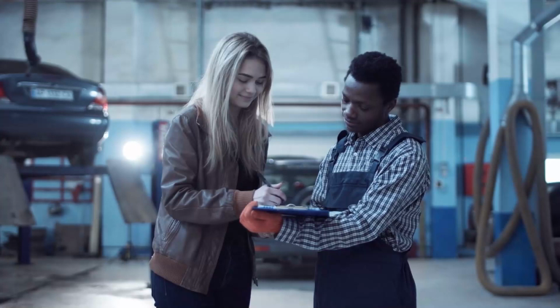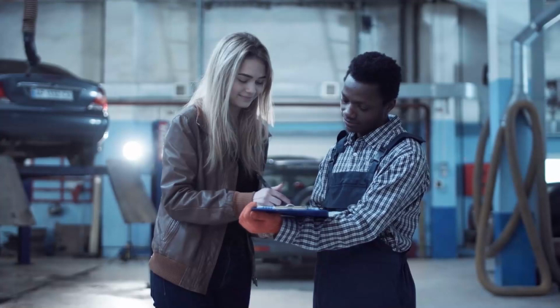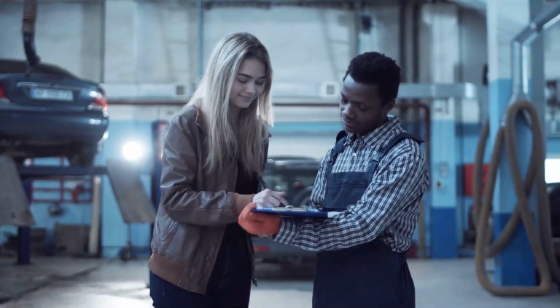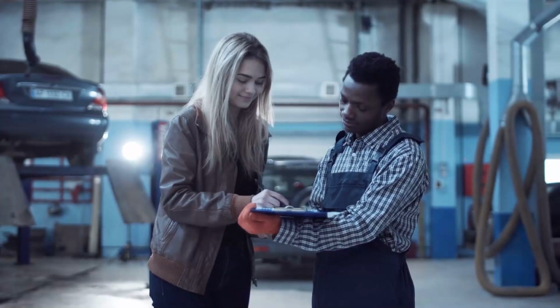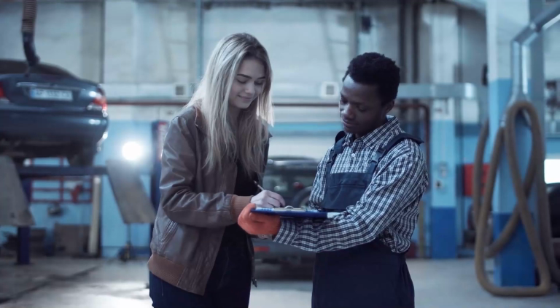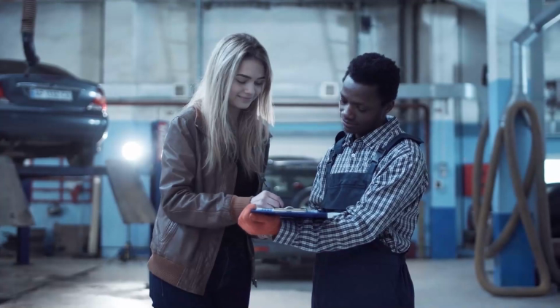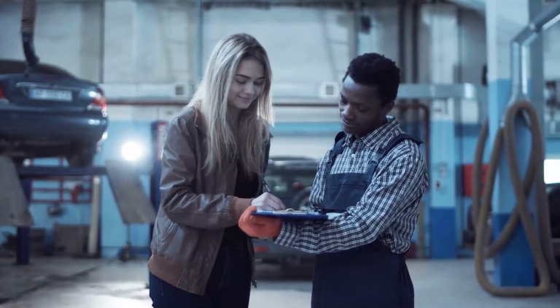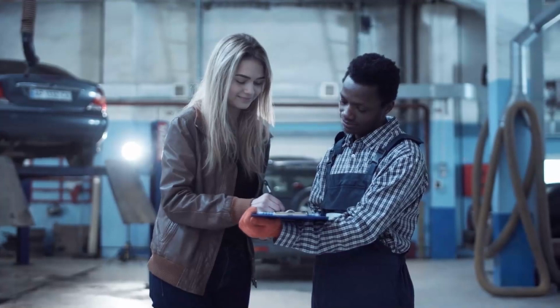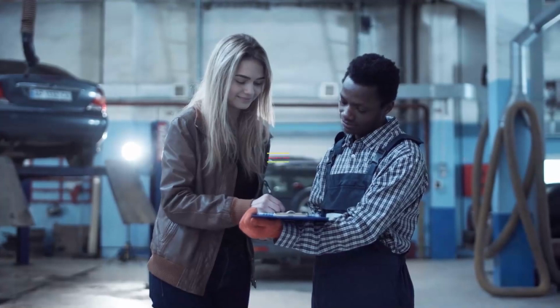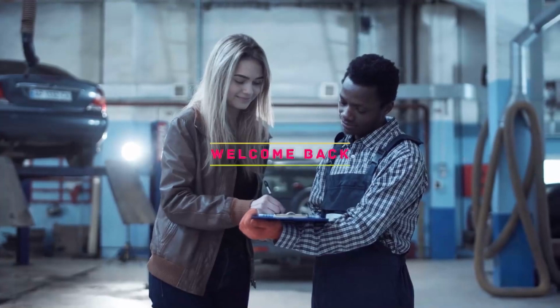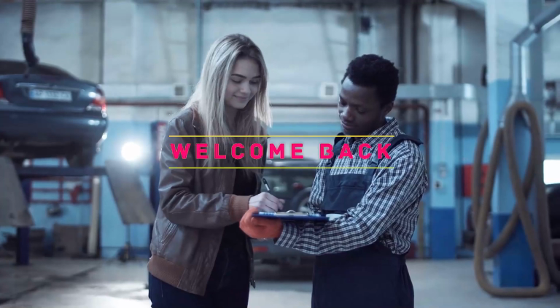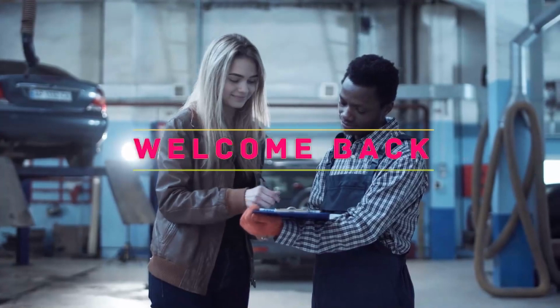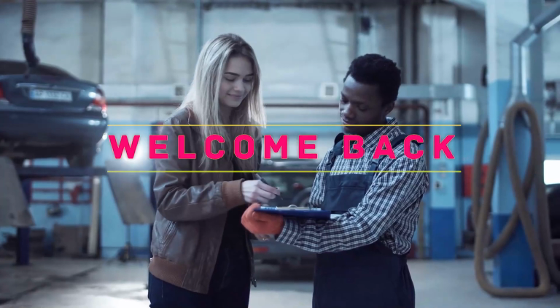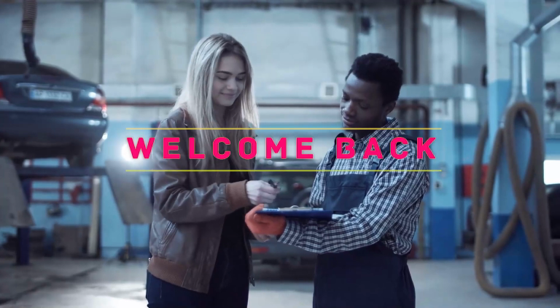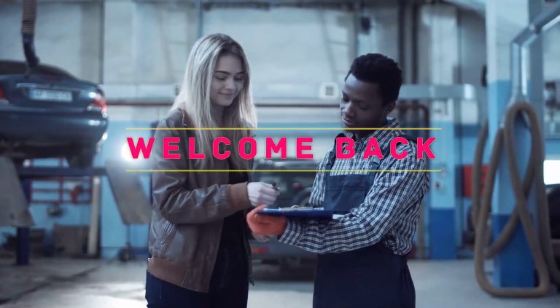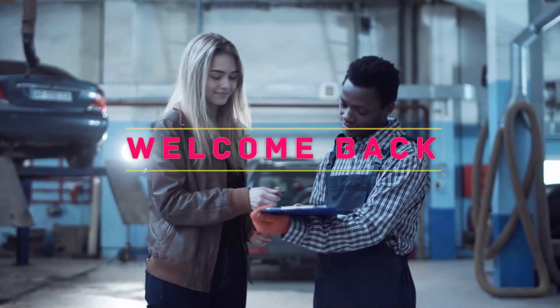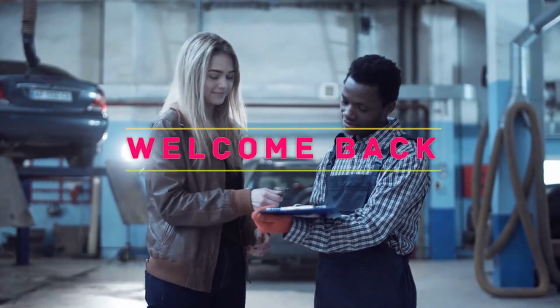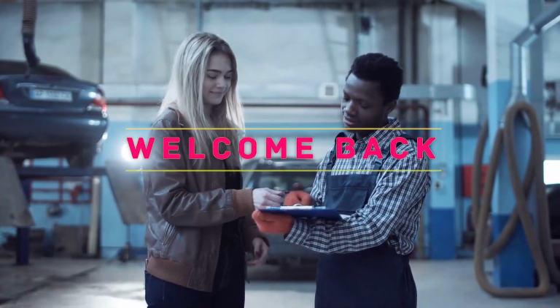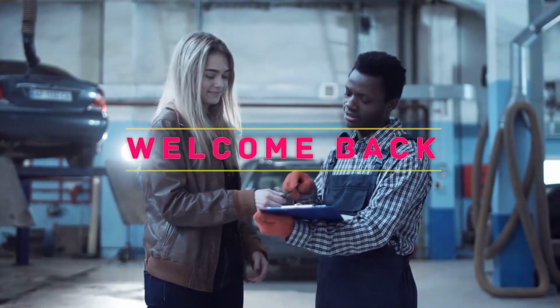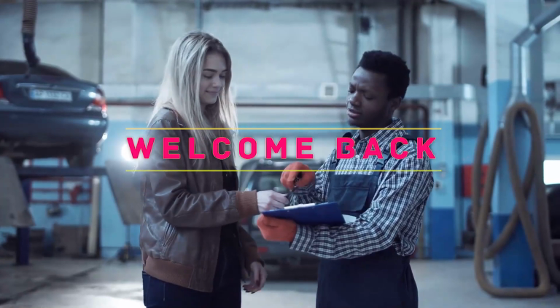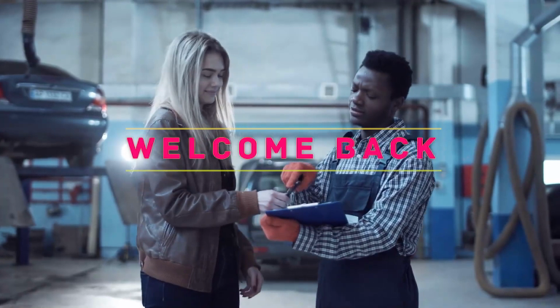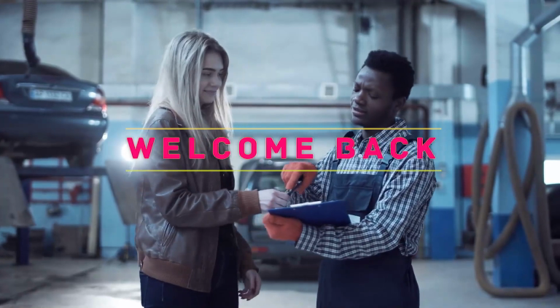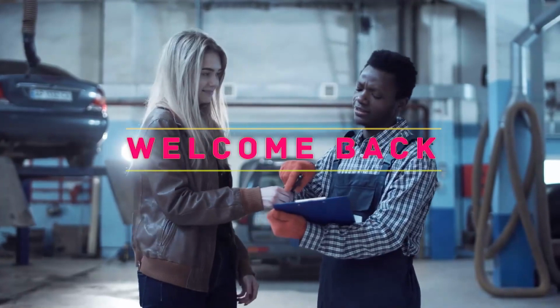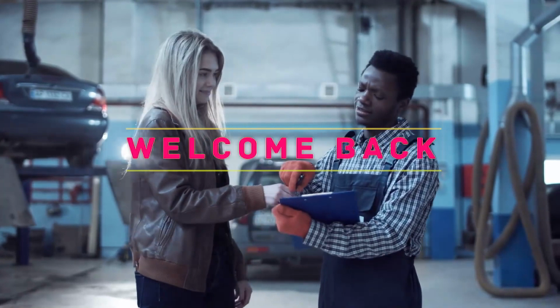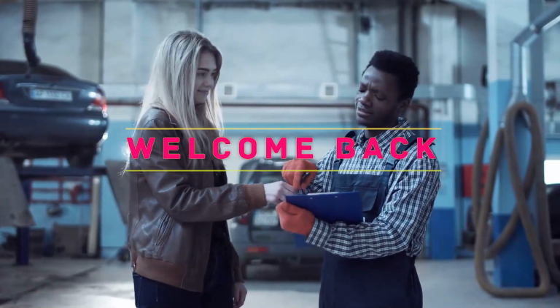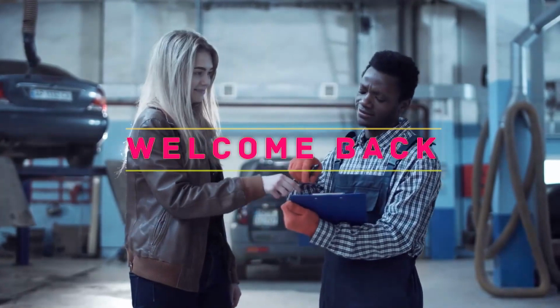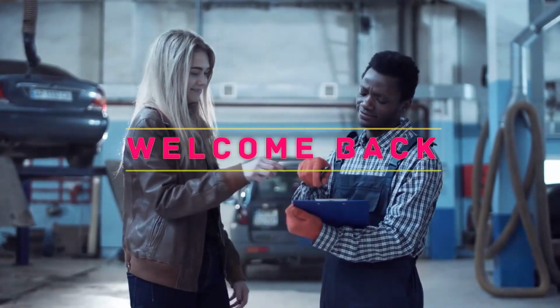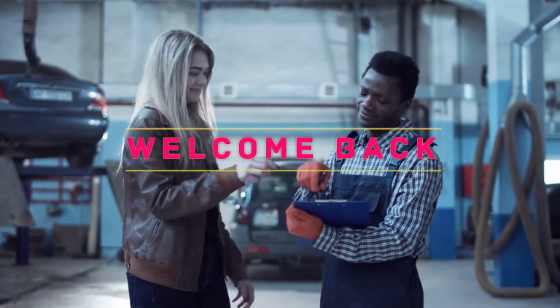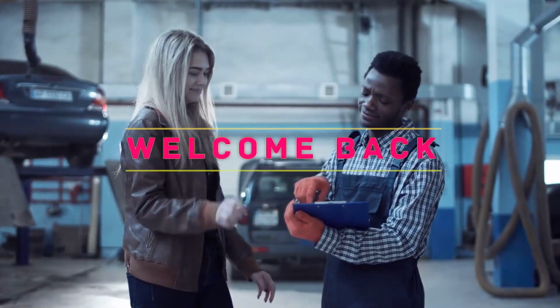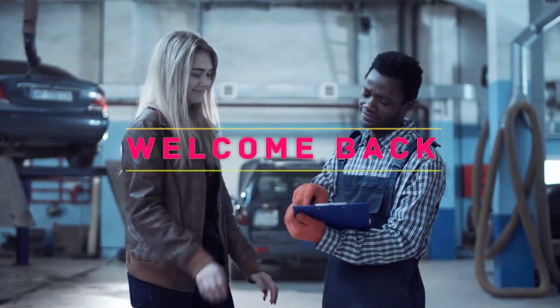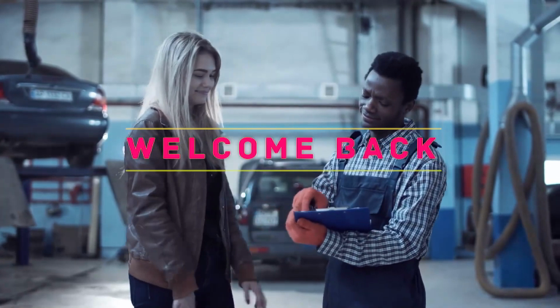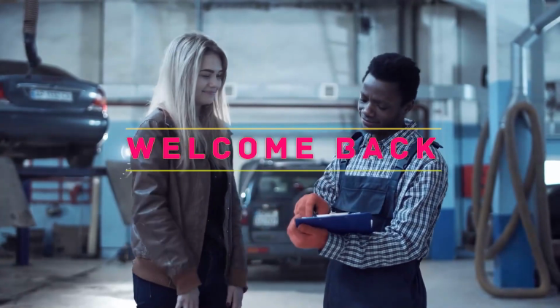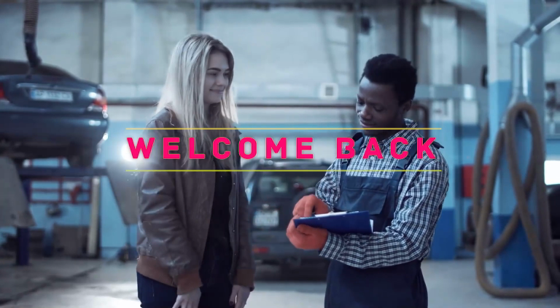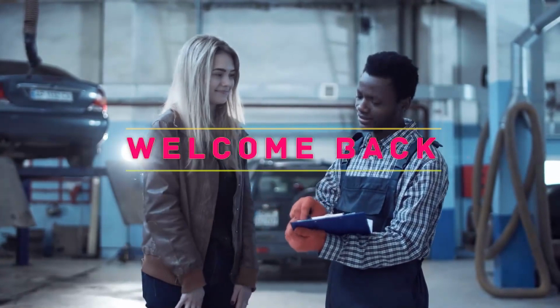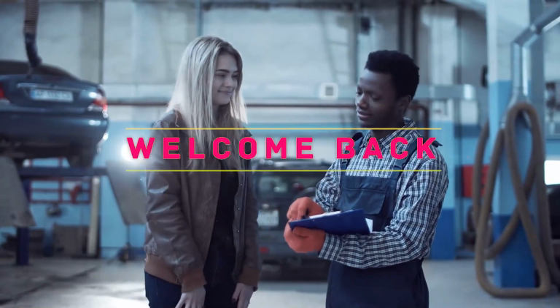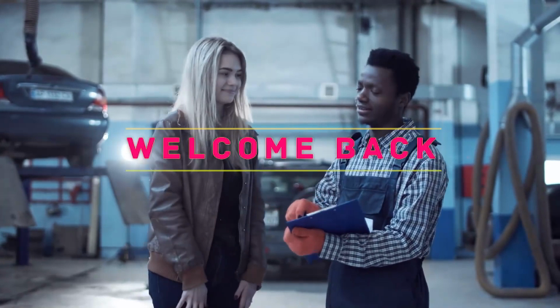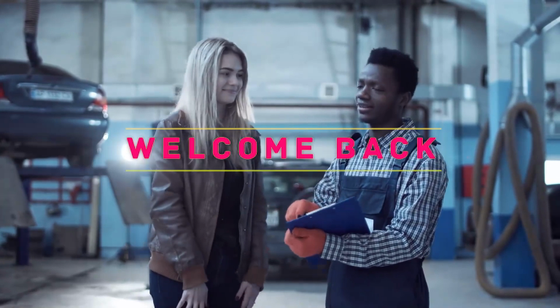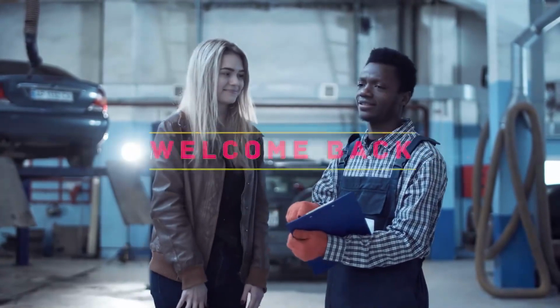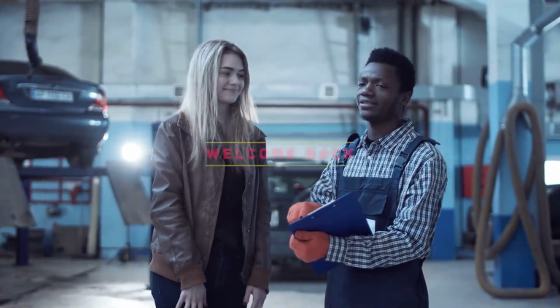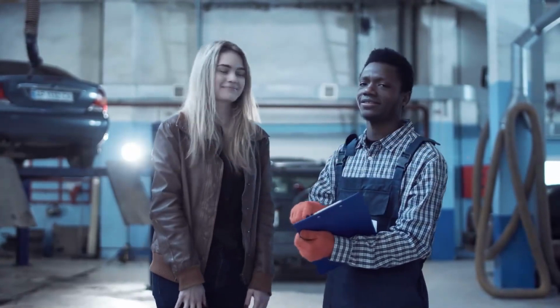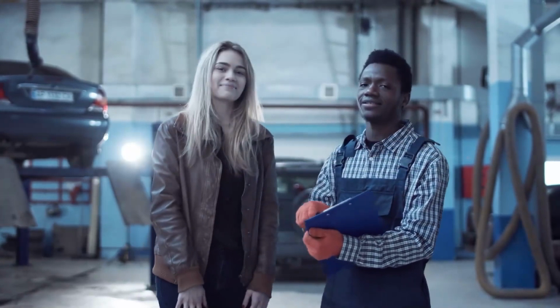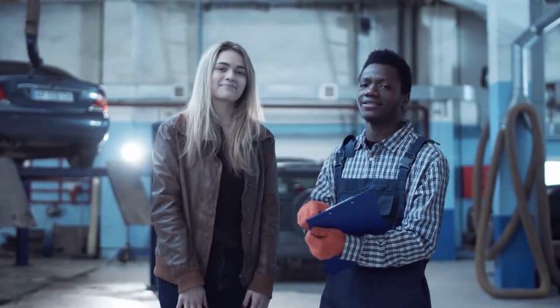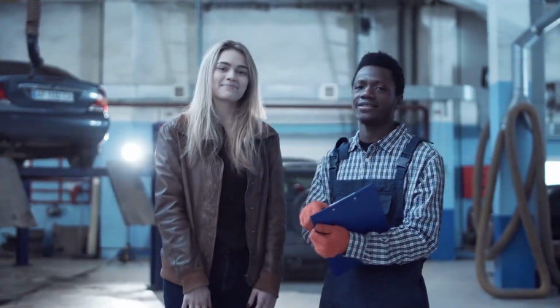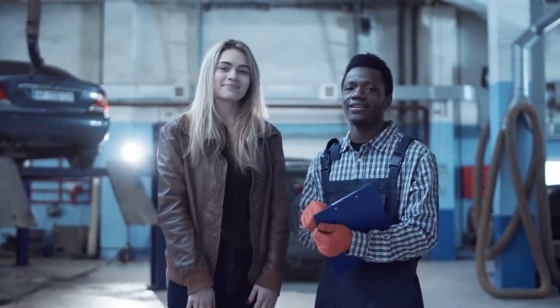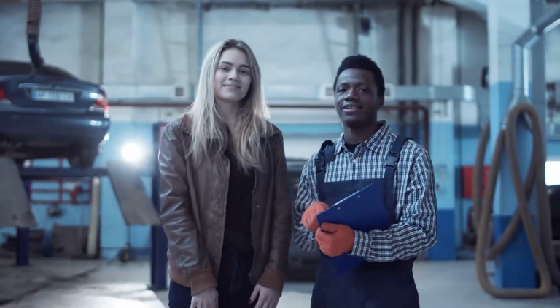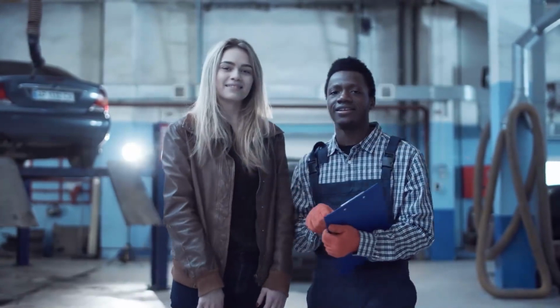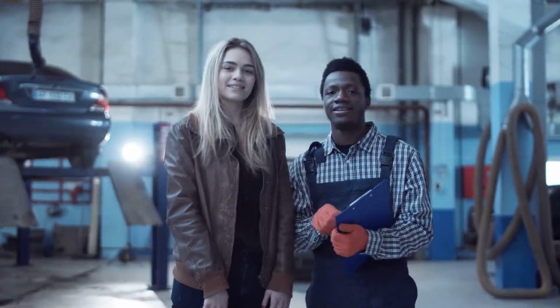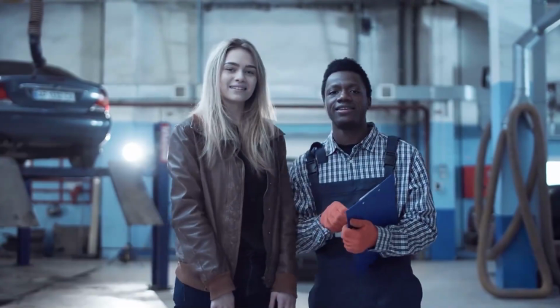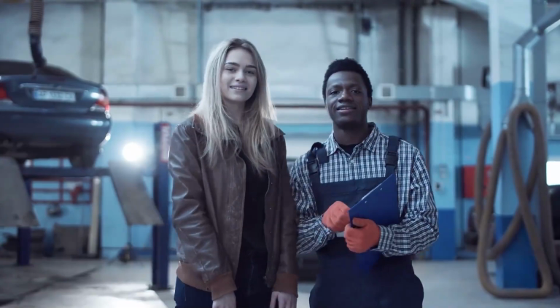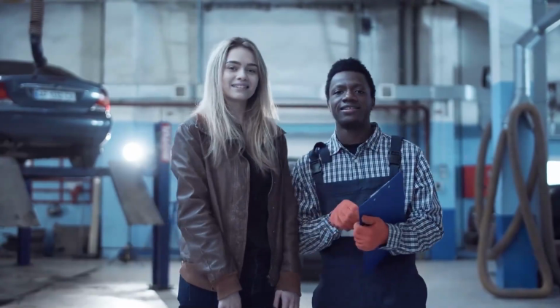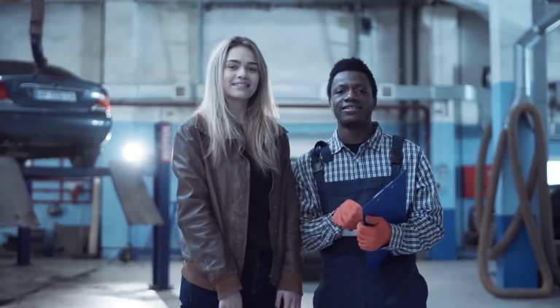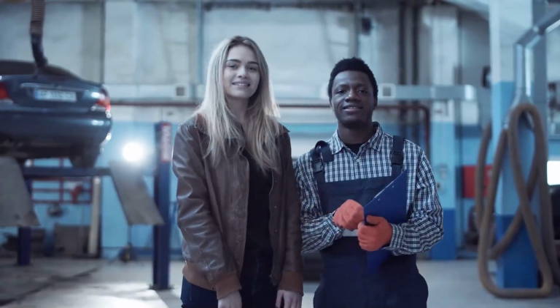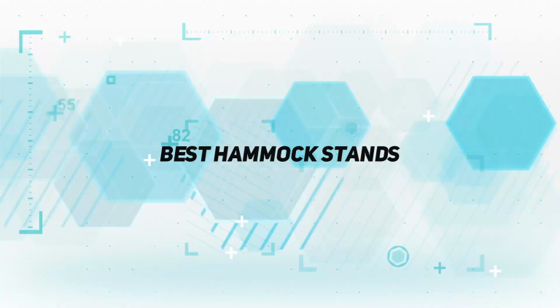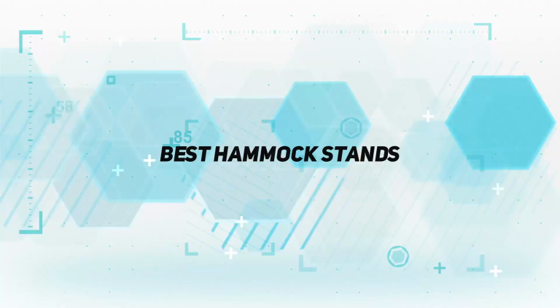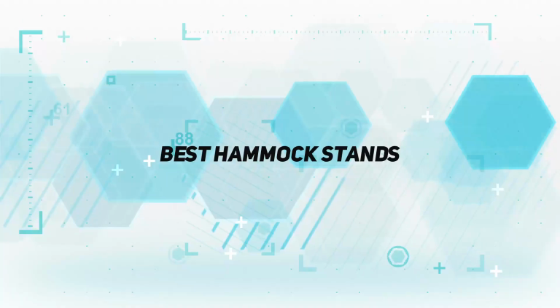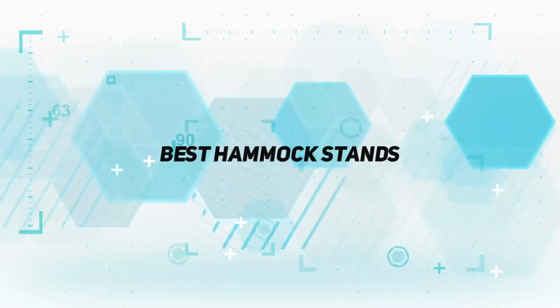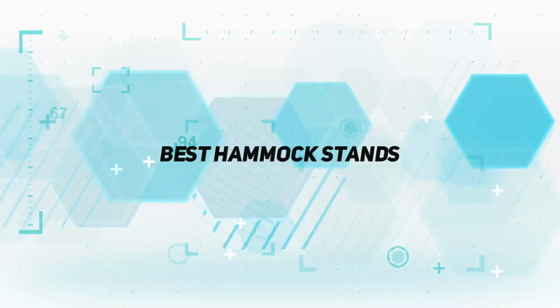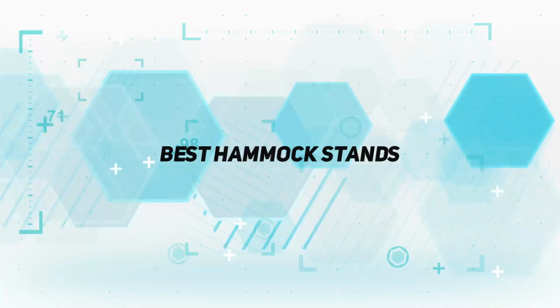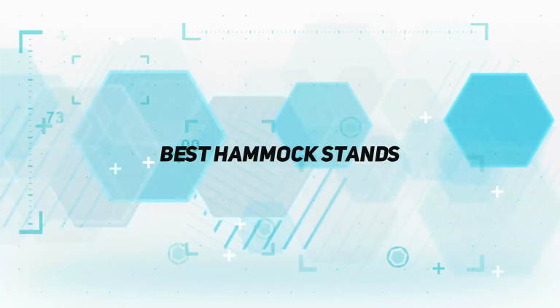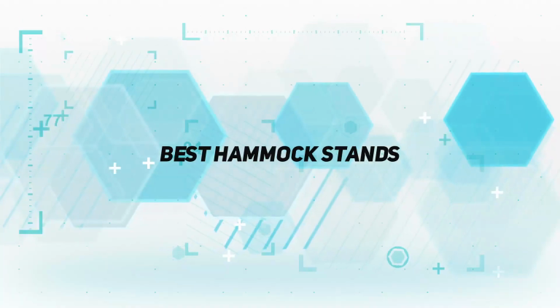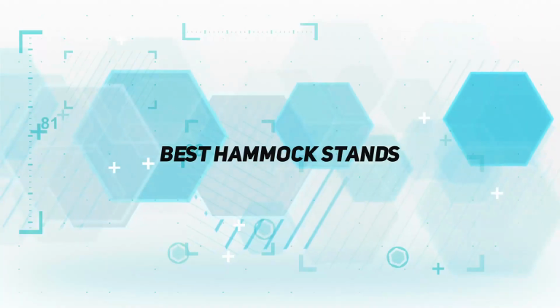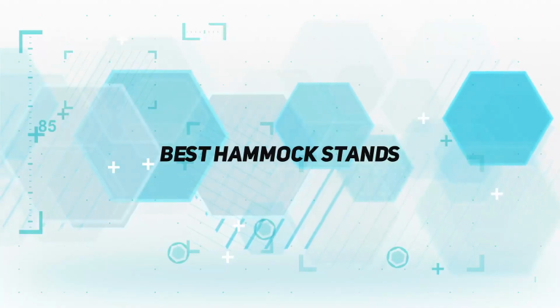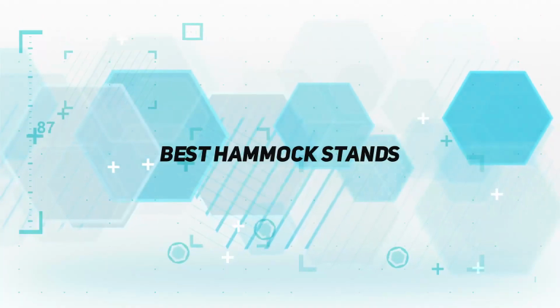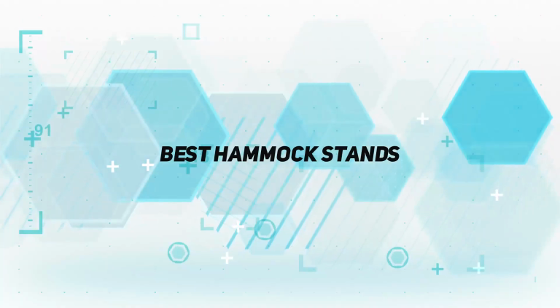Hey, welcome back to my channel. In this video, I'm gonna talk about top 5 best hammock stands.